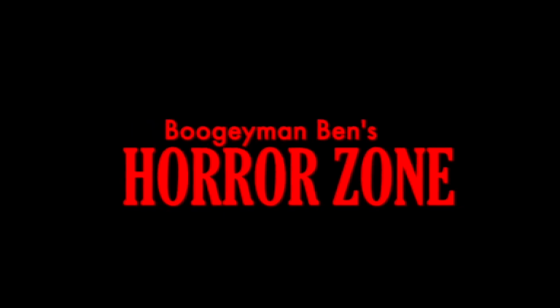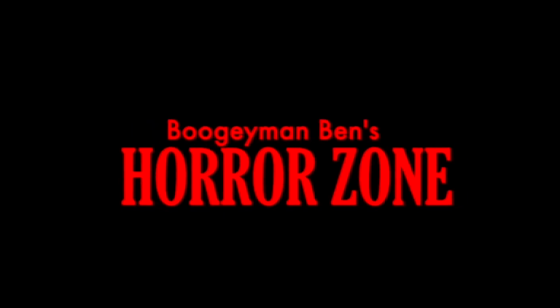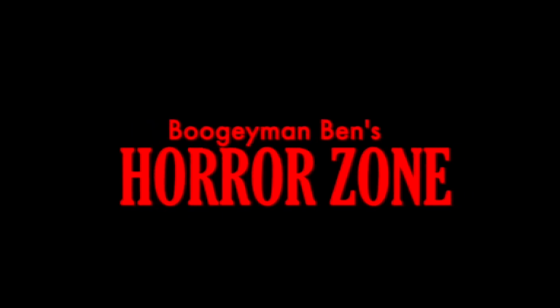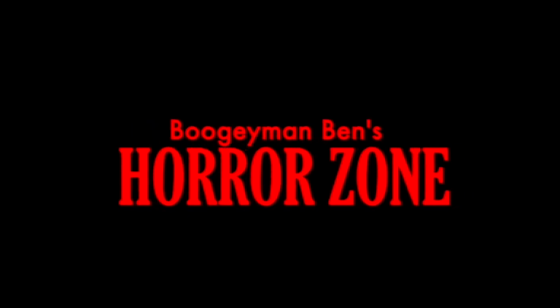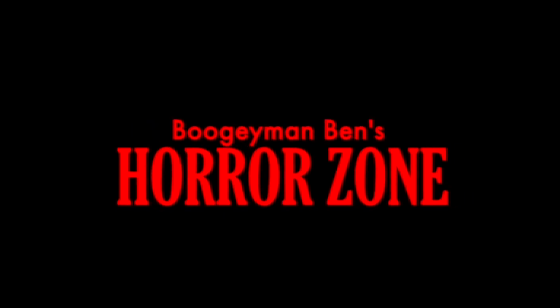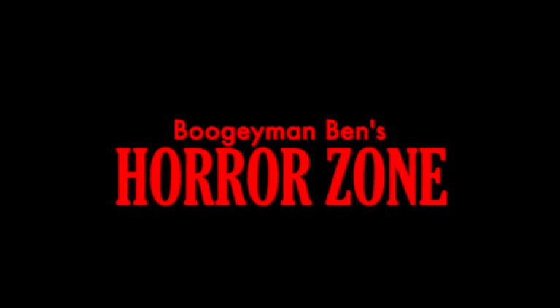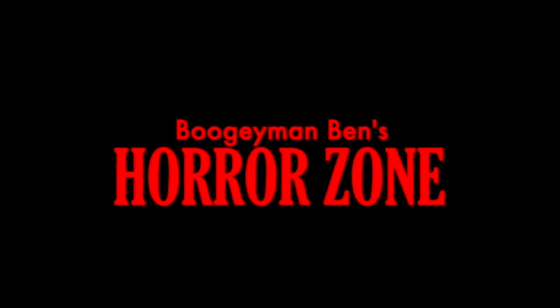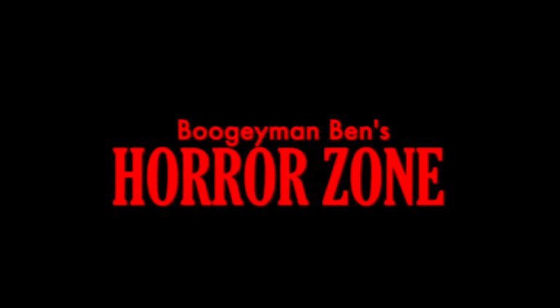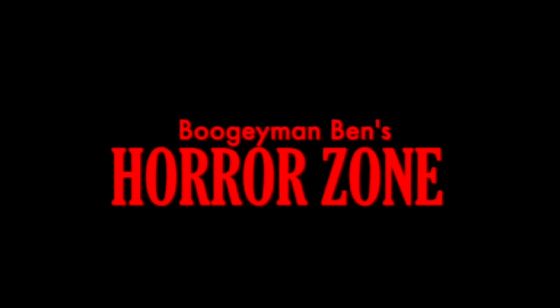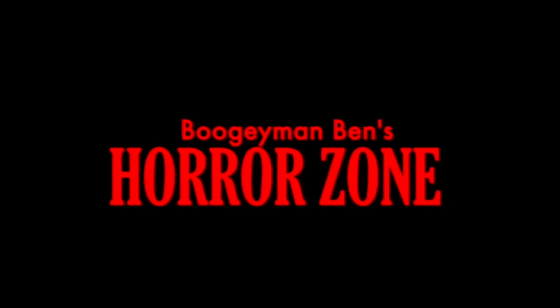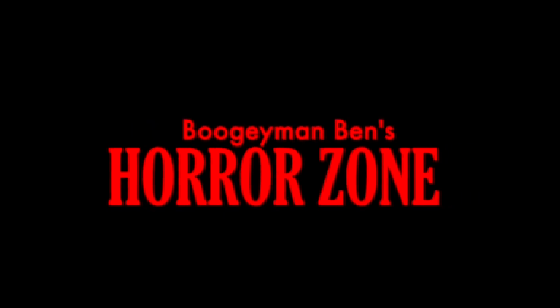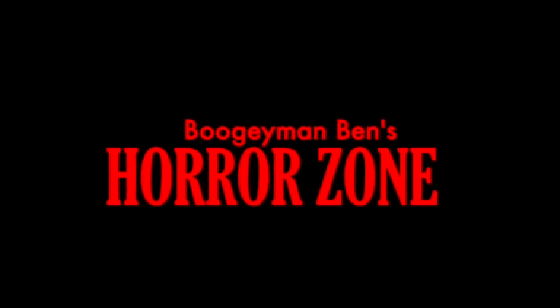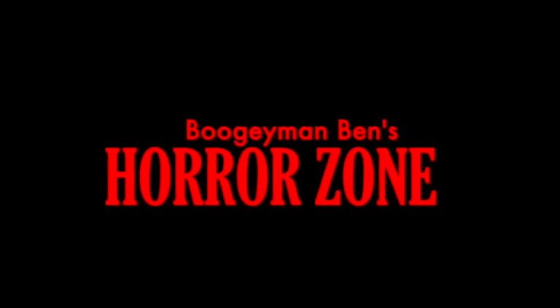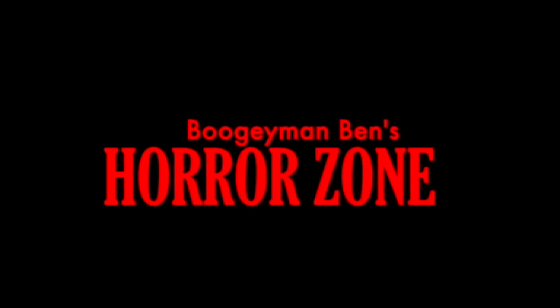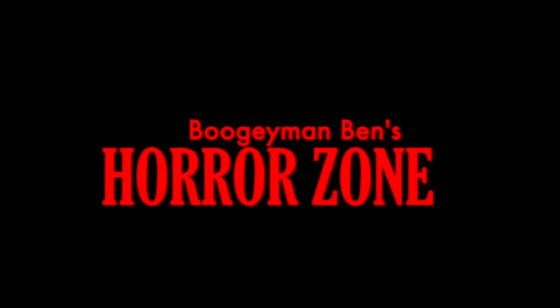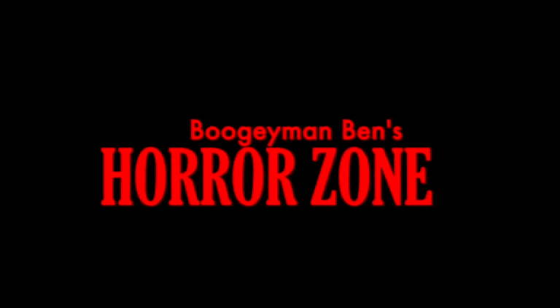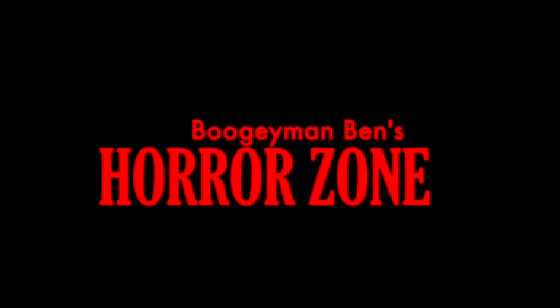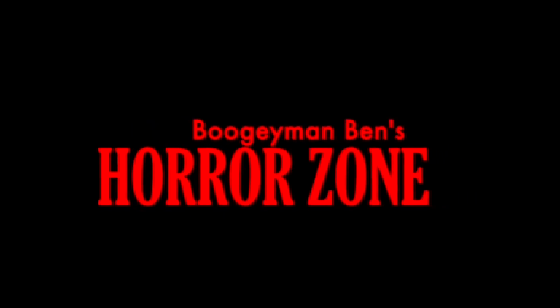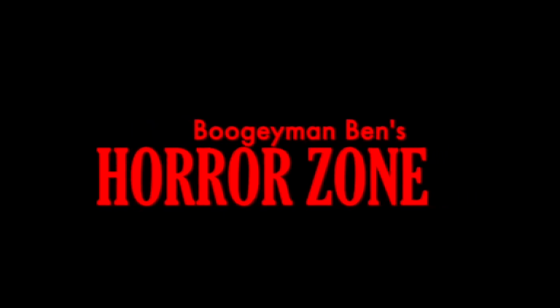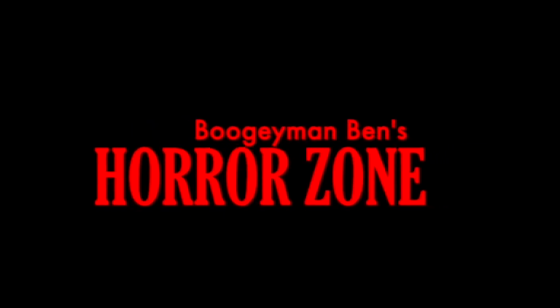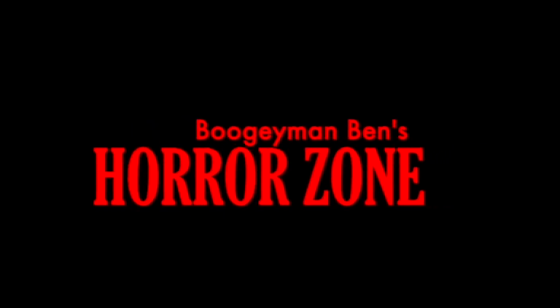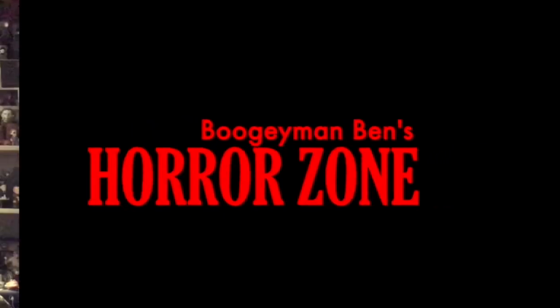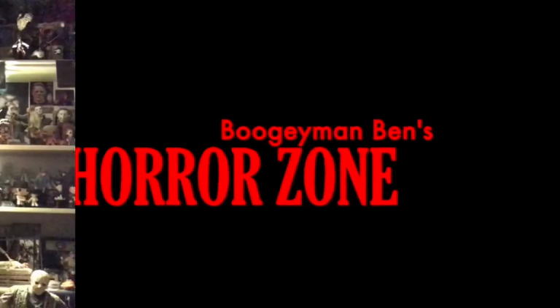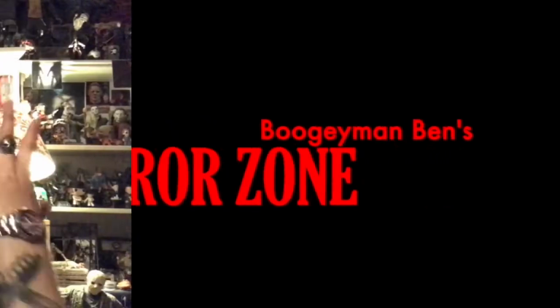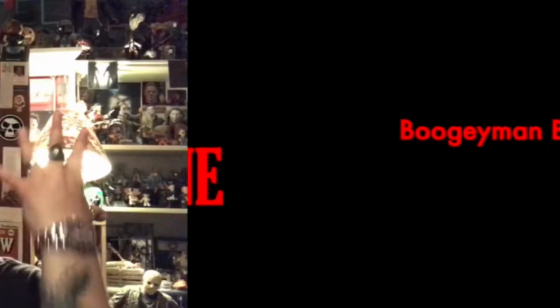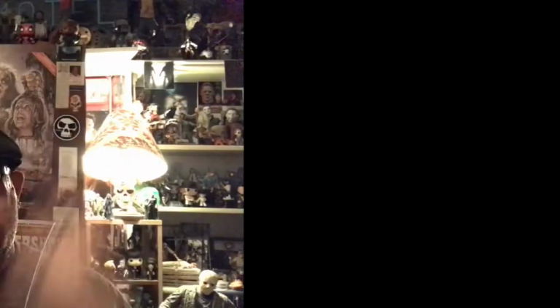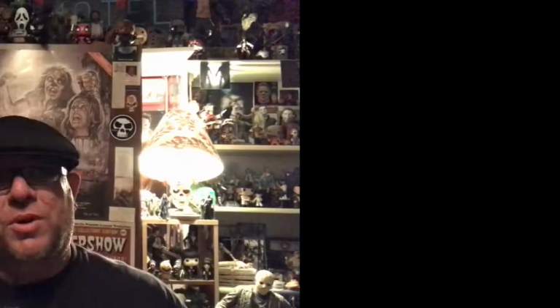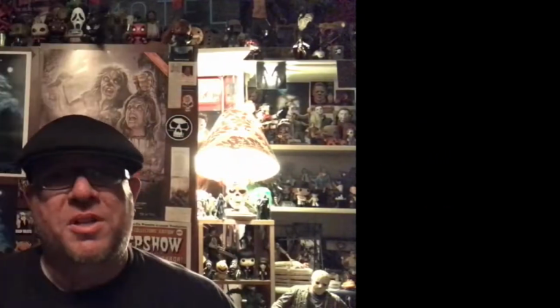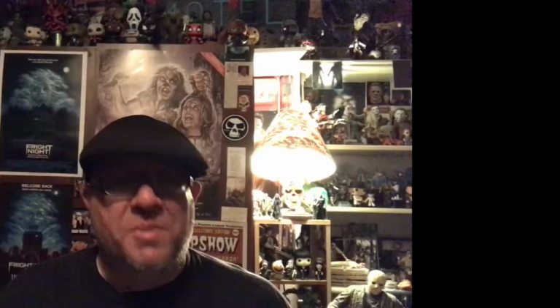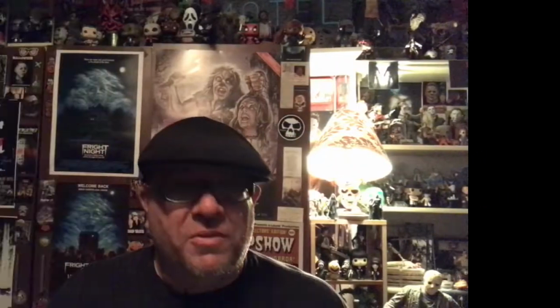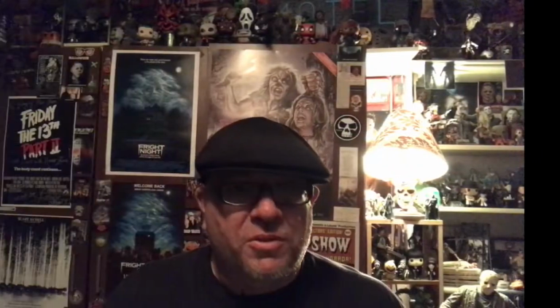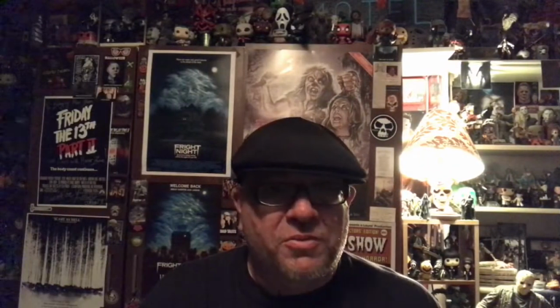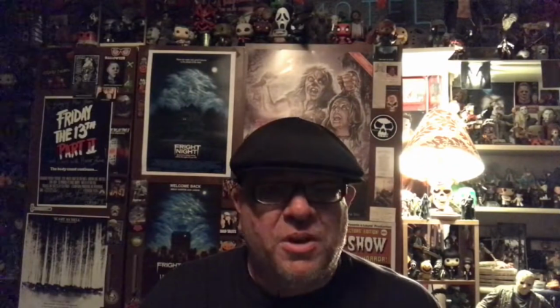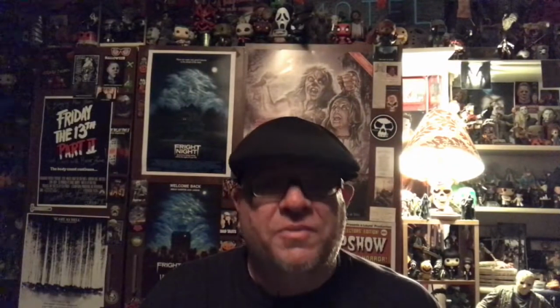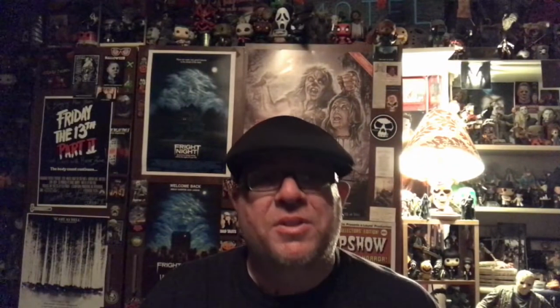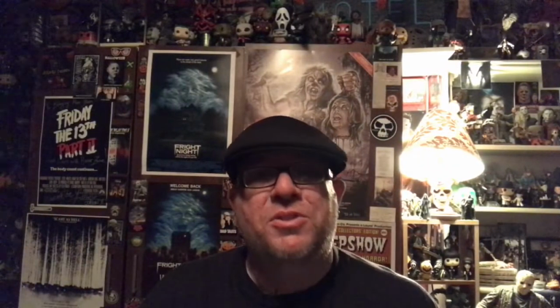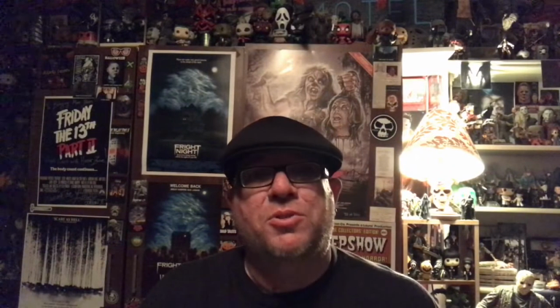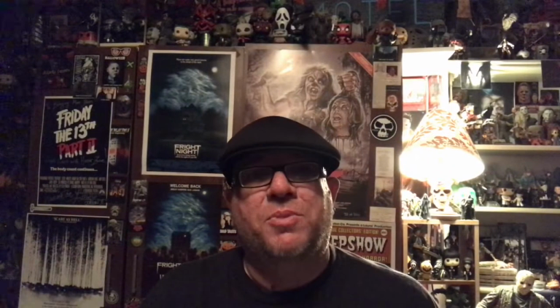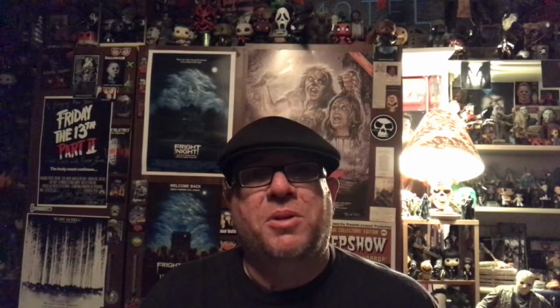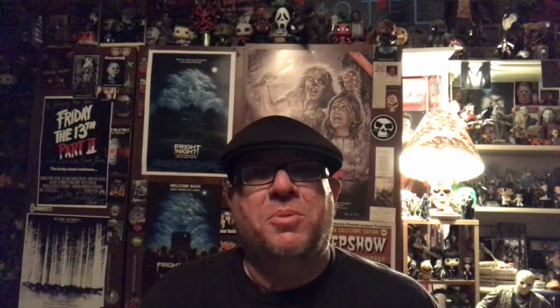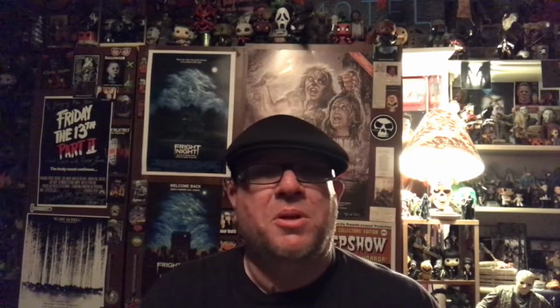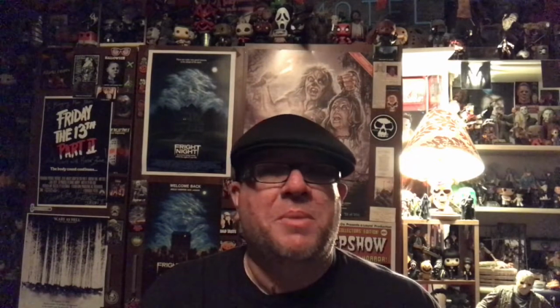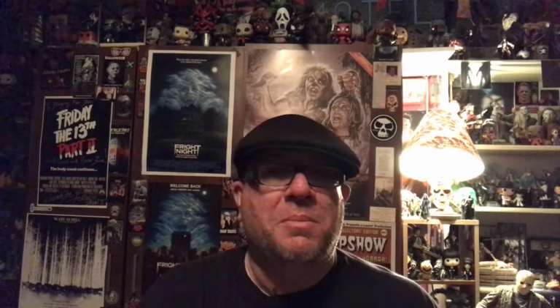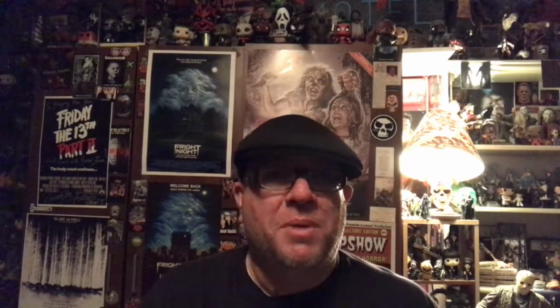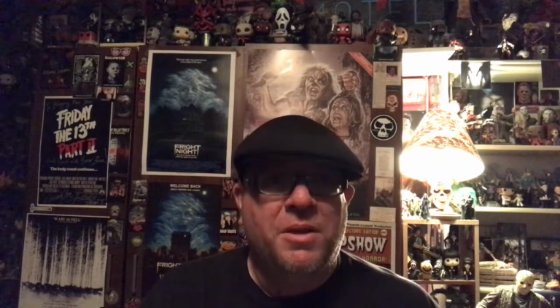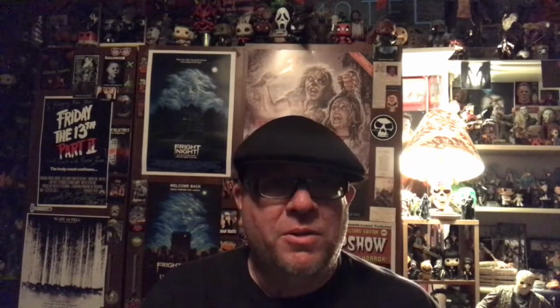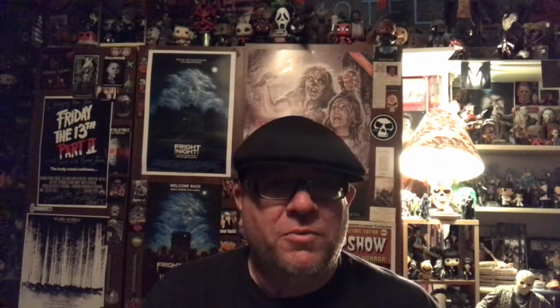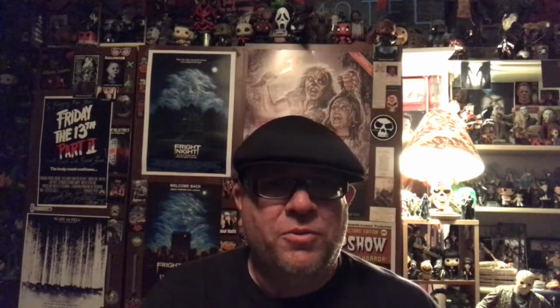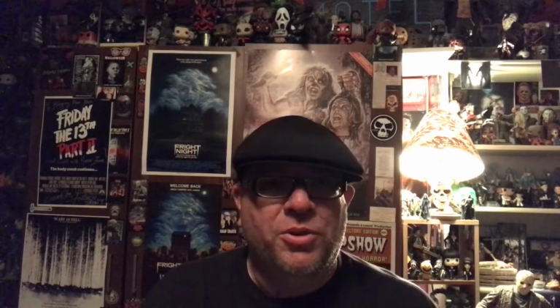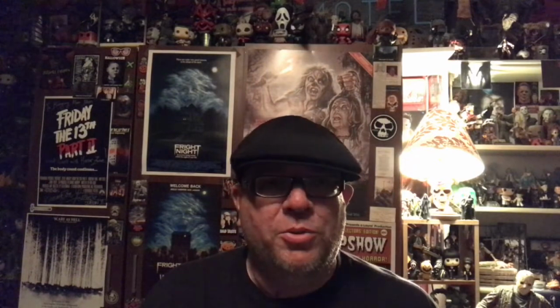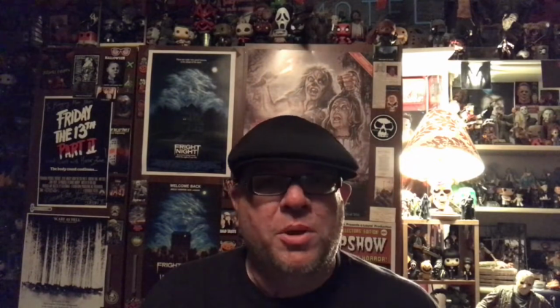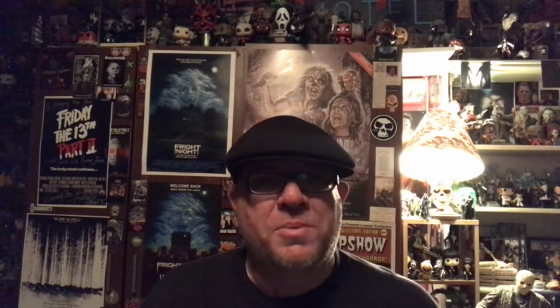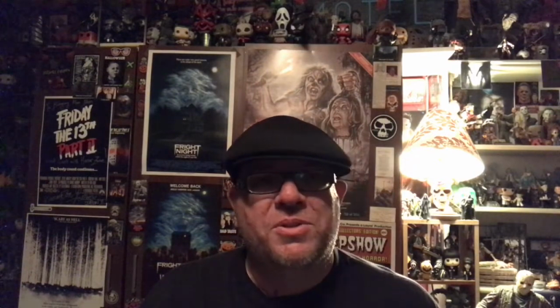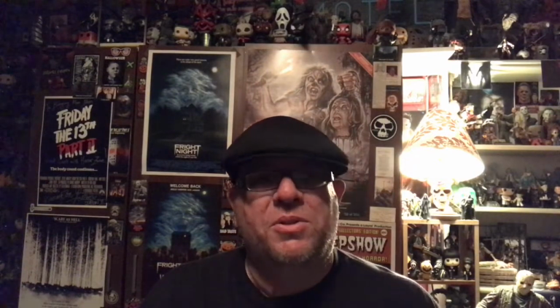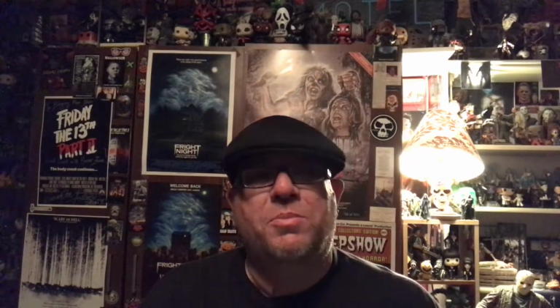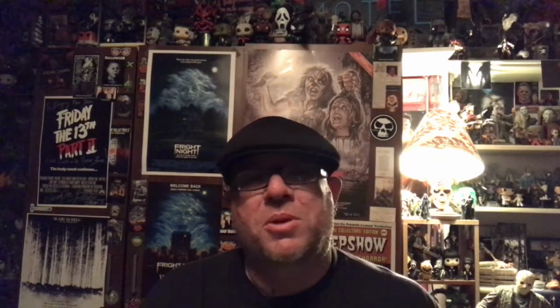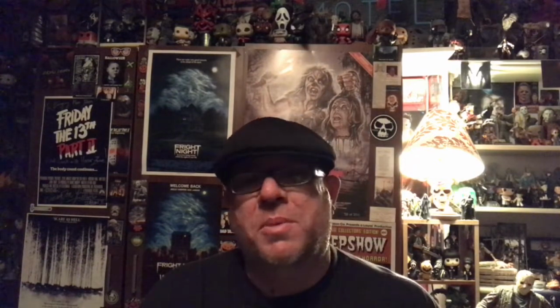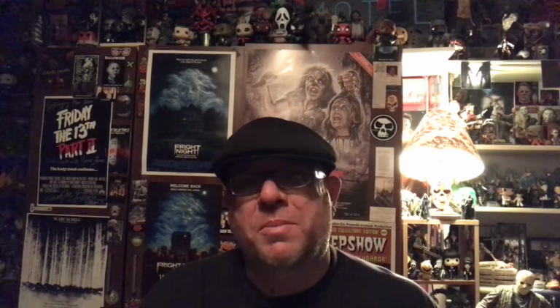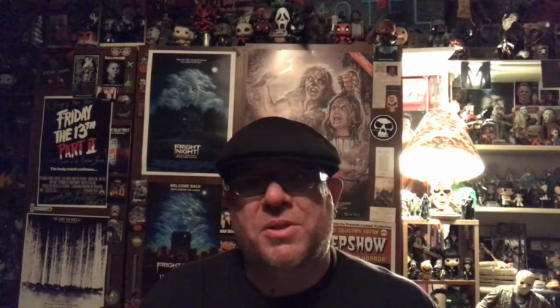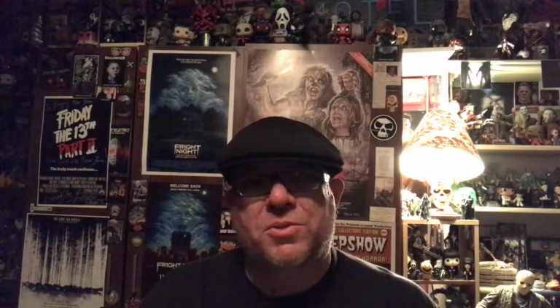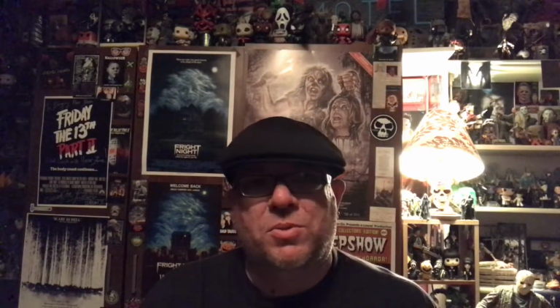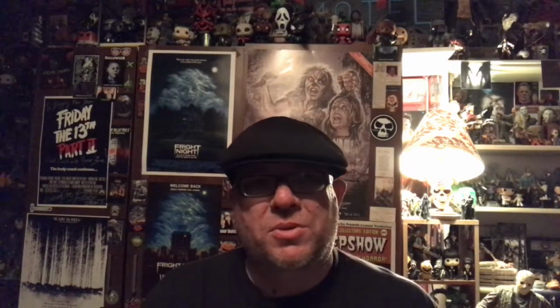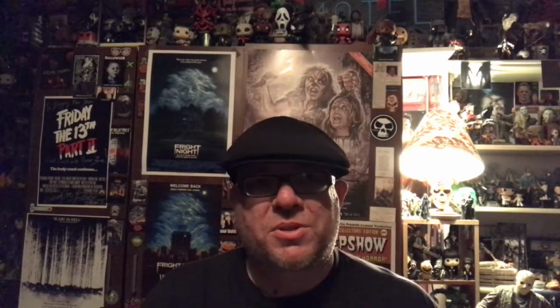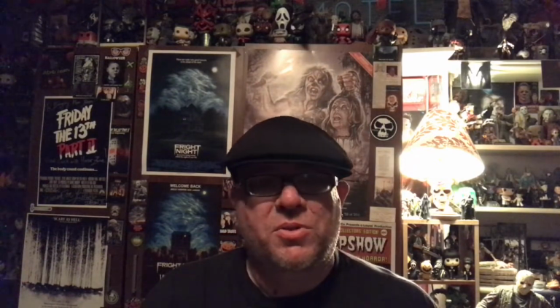Greetings my fellow Fright Fiends, it's your buddy Boogeyman Ben here for a new episode of Boogeyman Ben's Horror Zone.